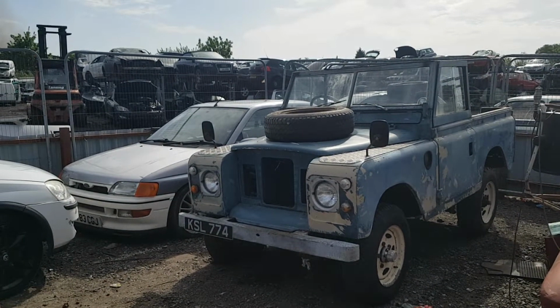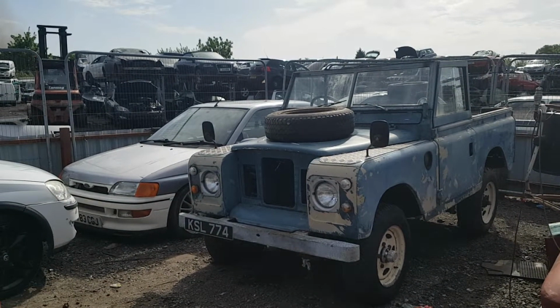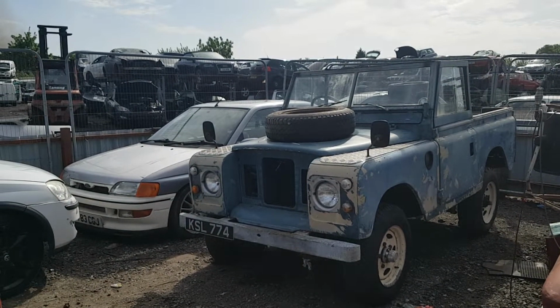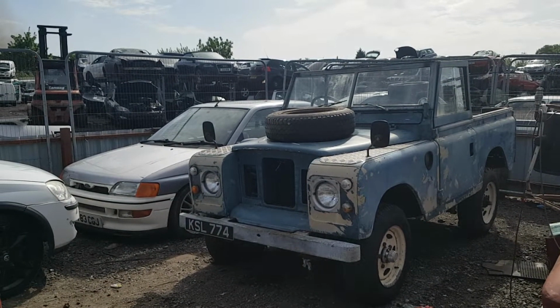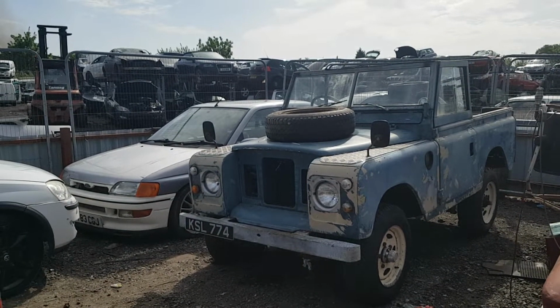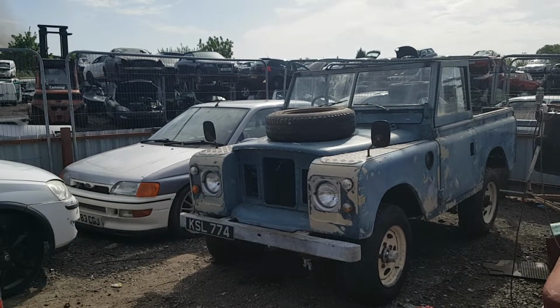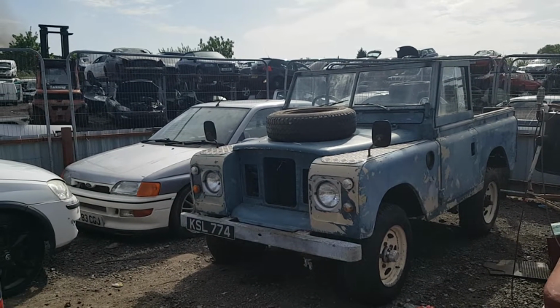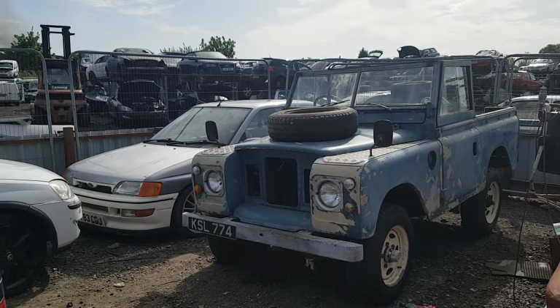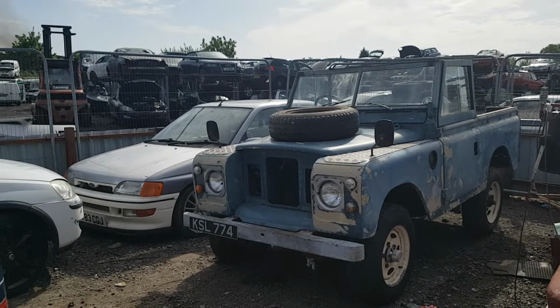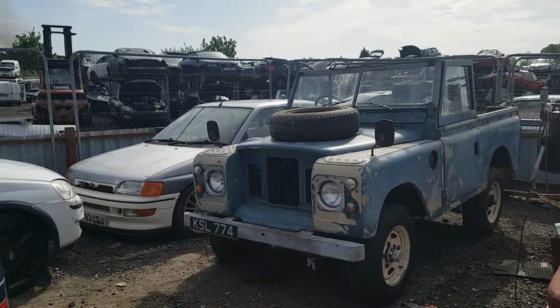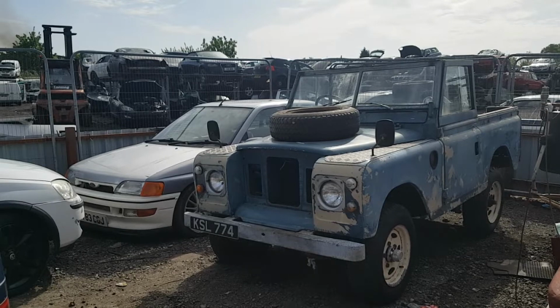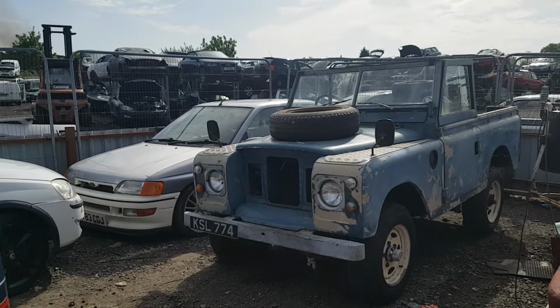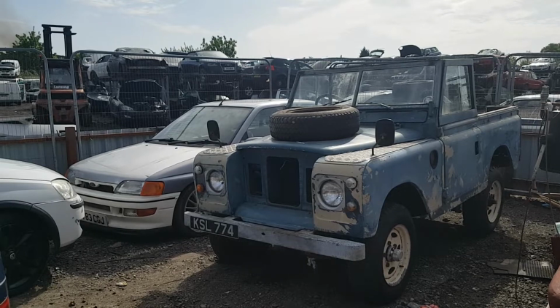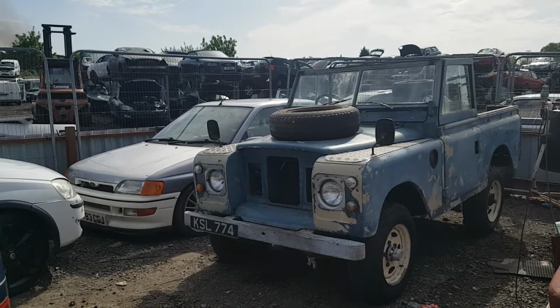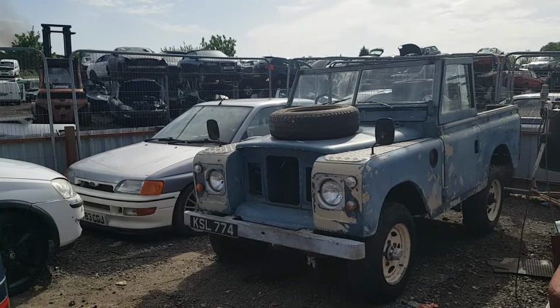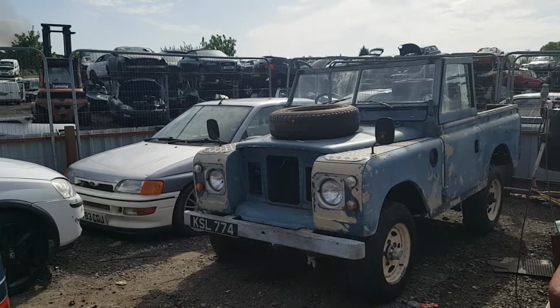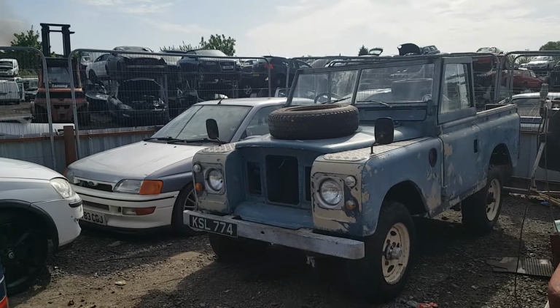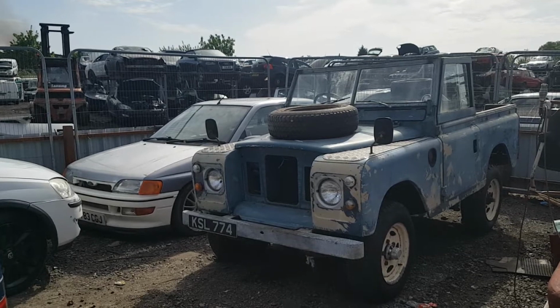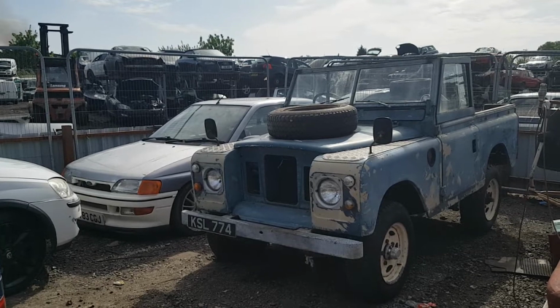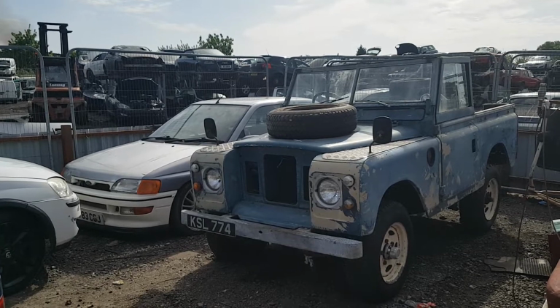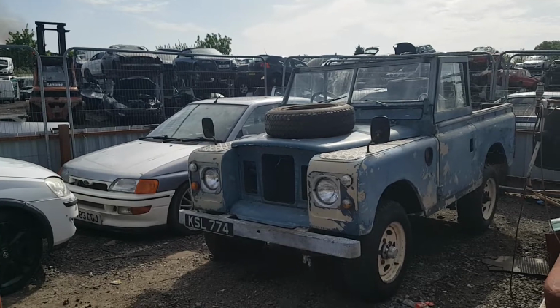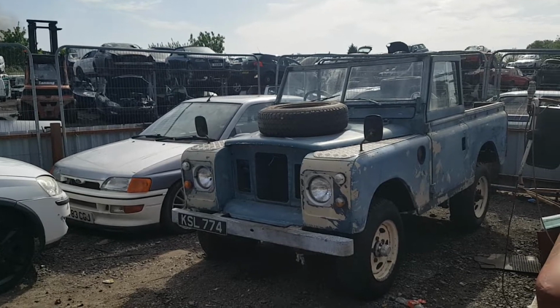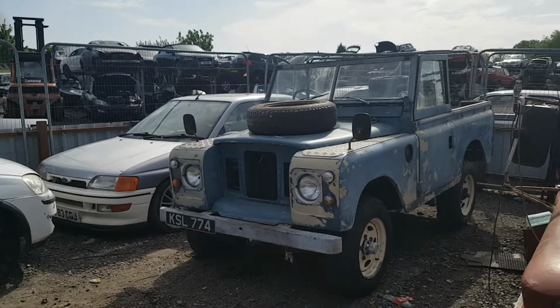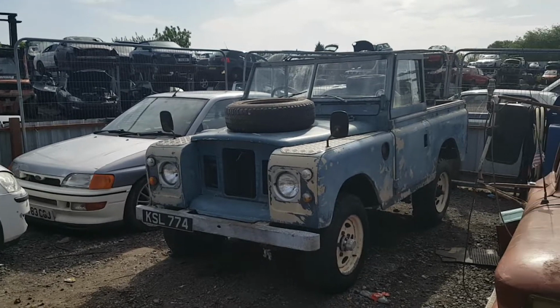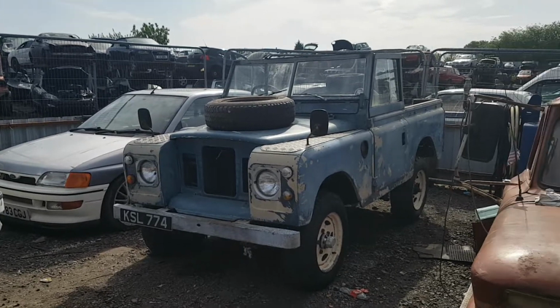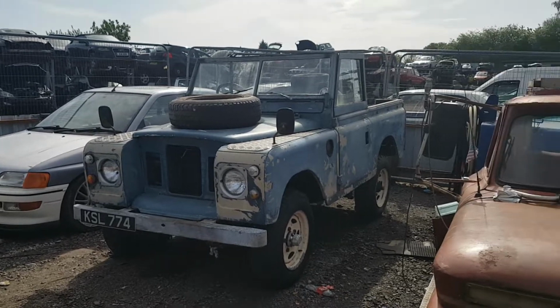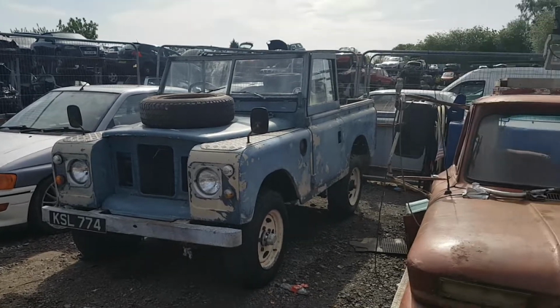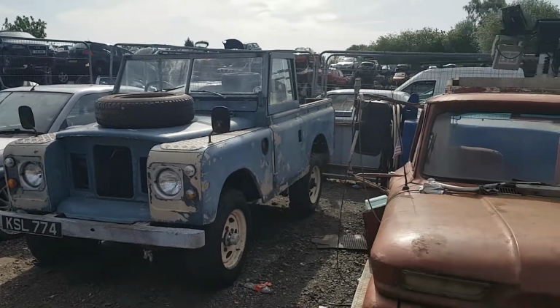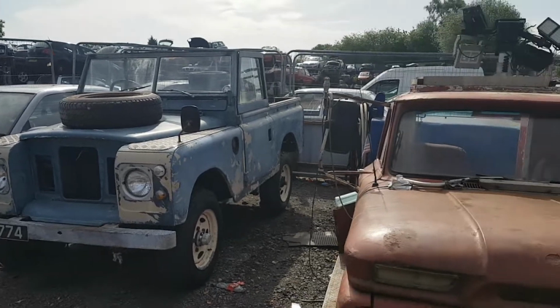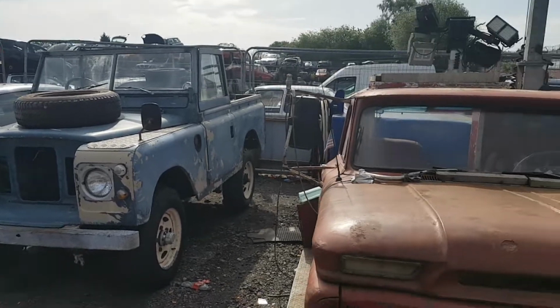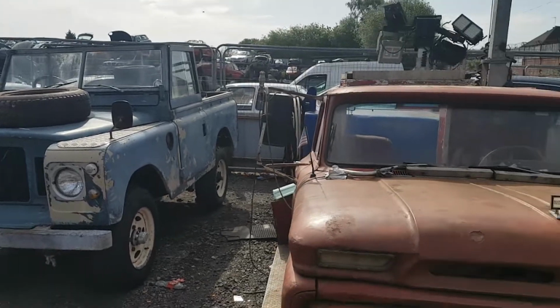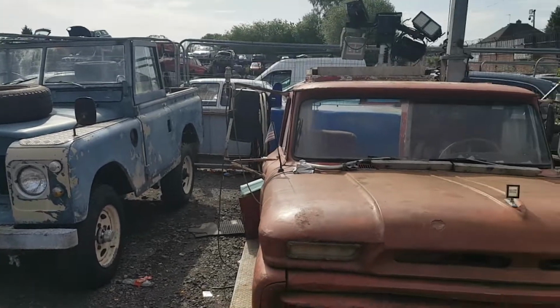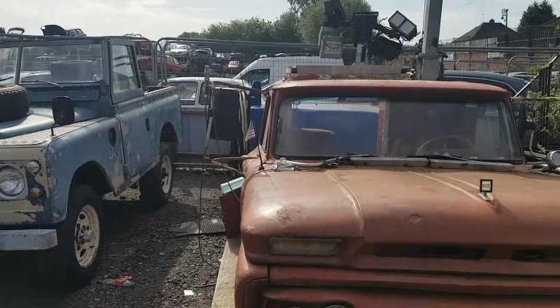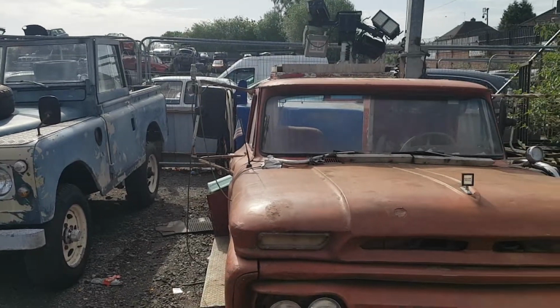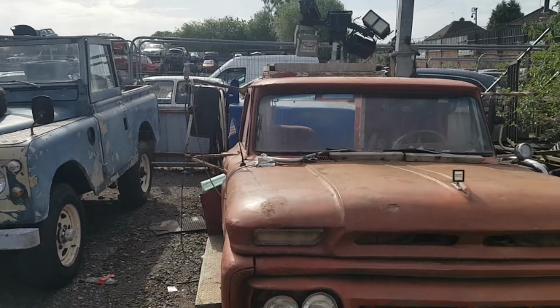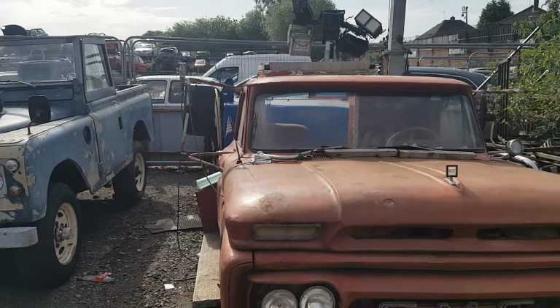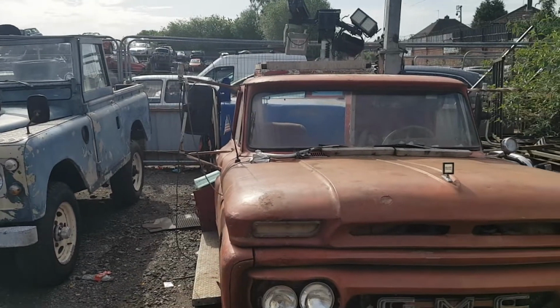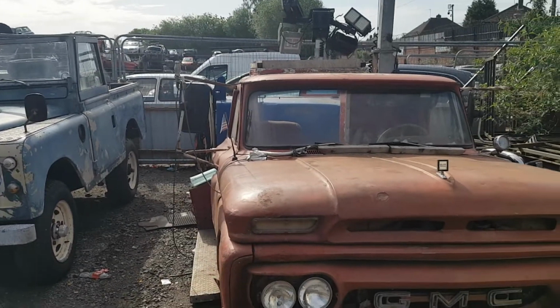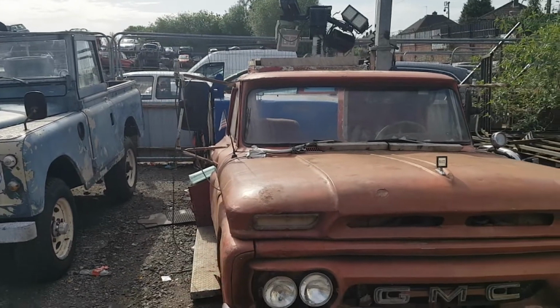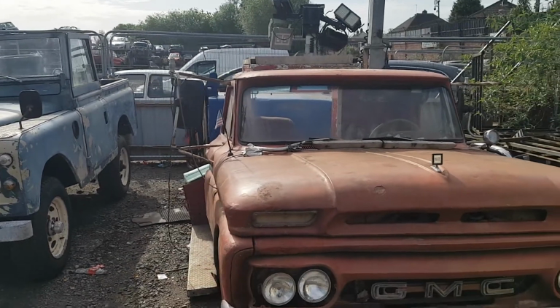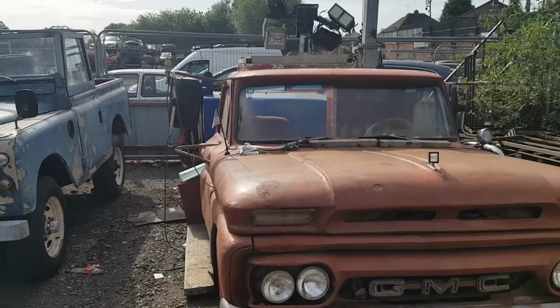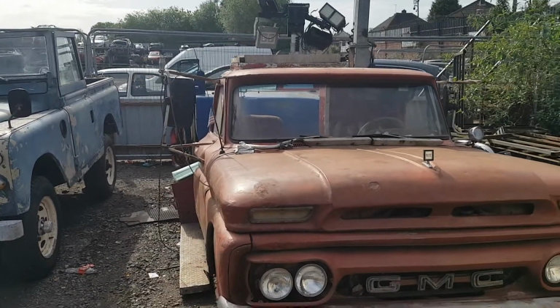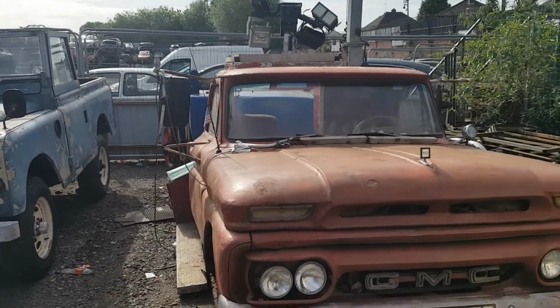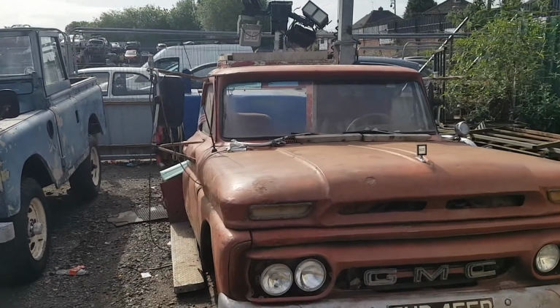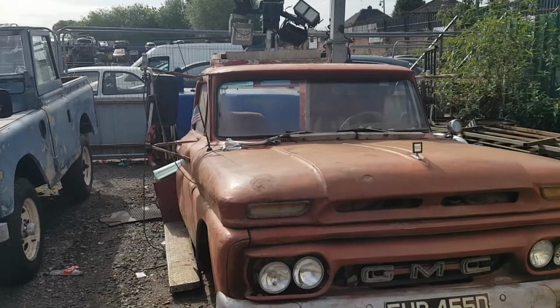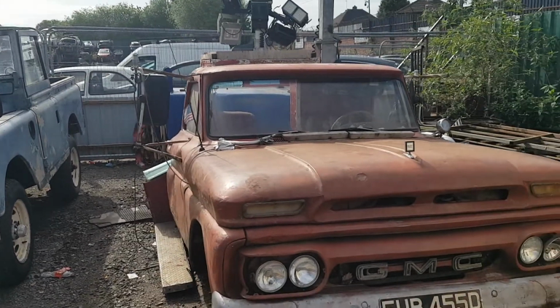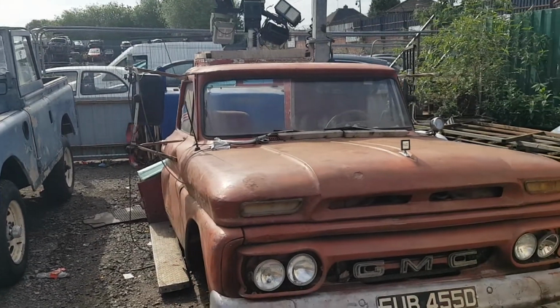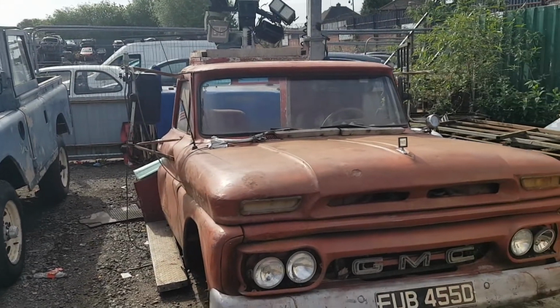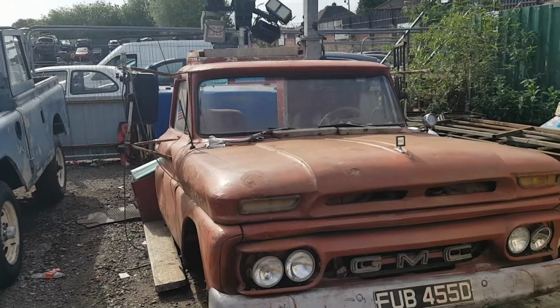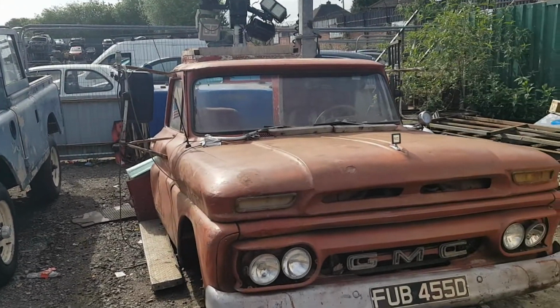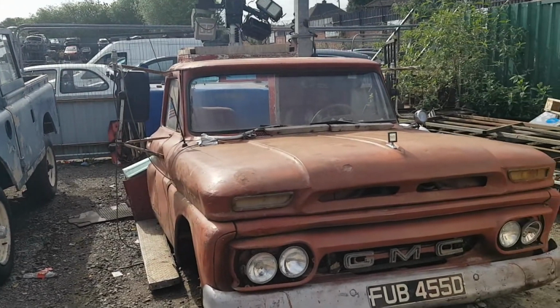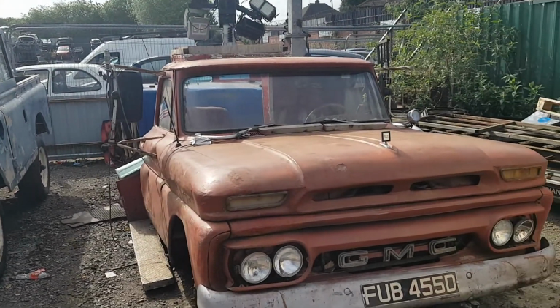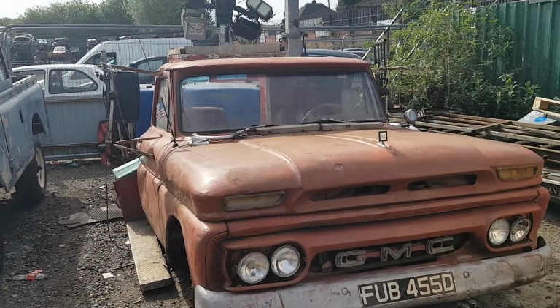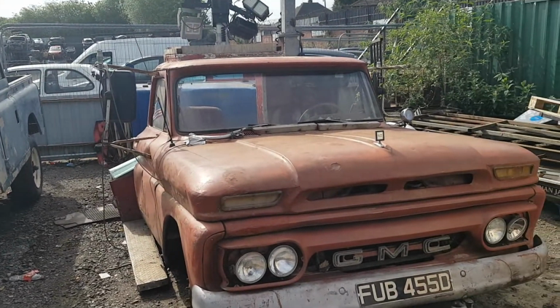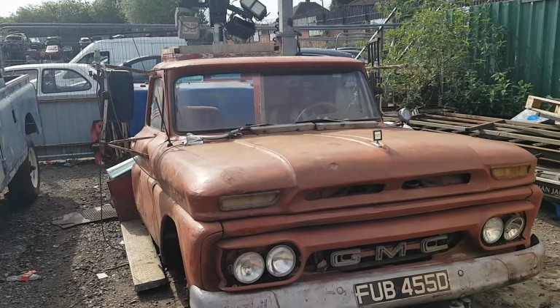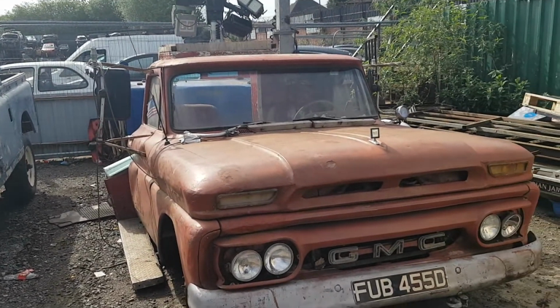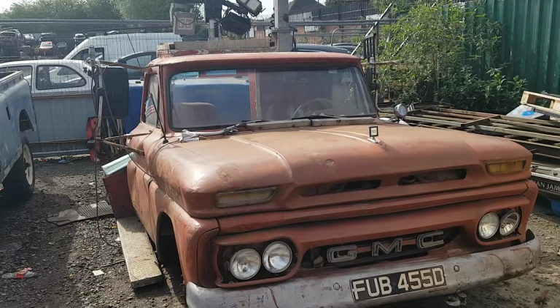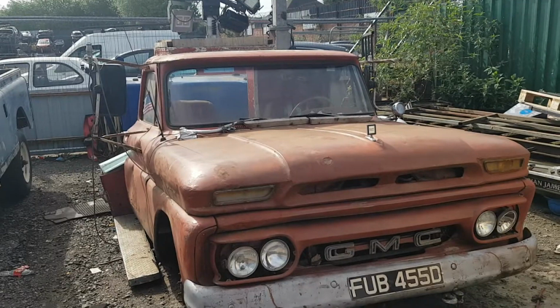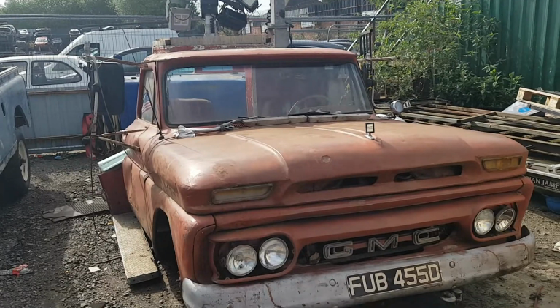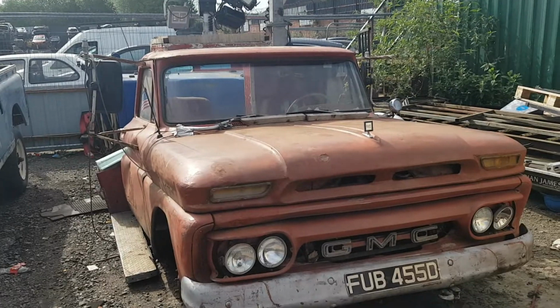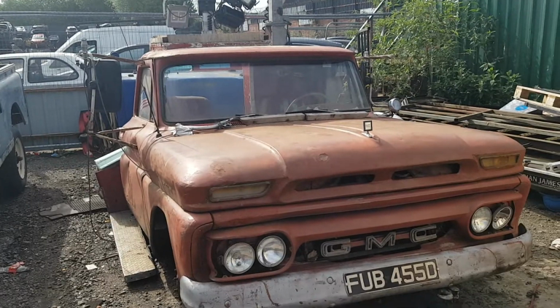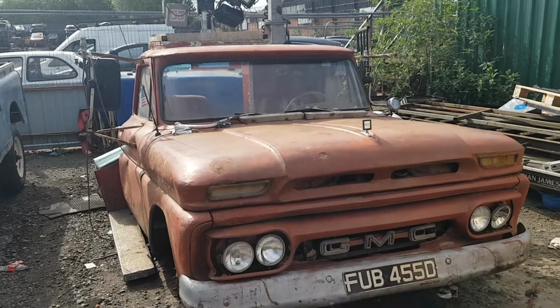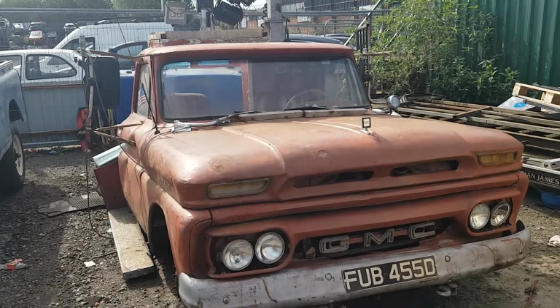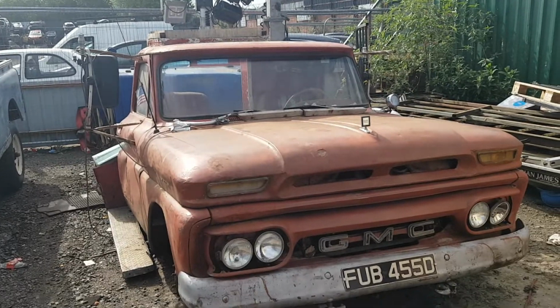Old Land Rover Escort. GMC pickup, but the cab only — could be useful for bits.